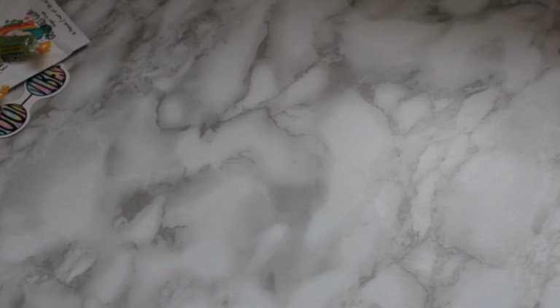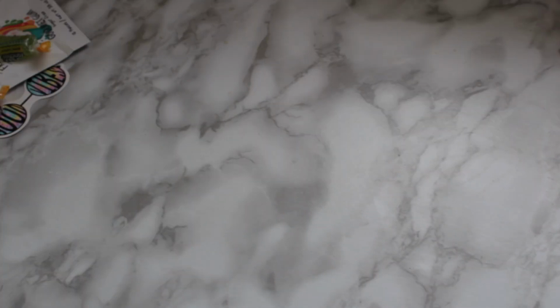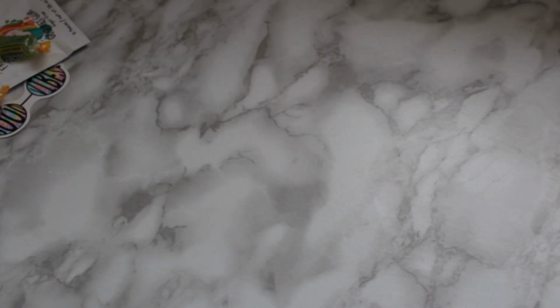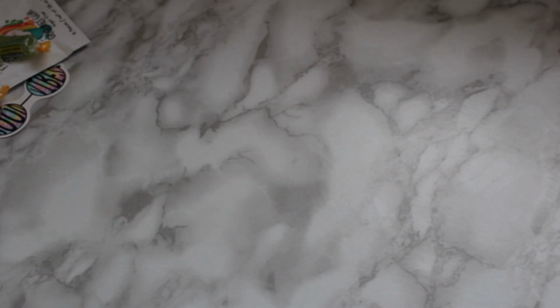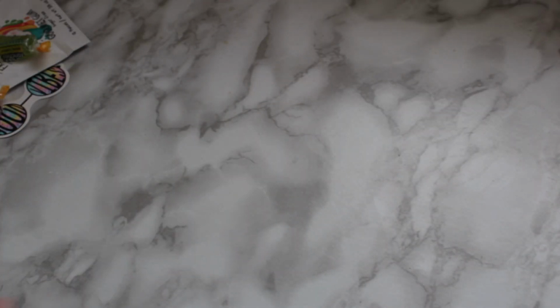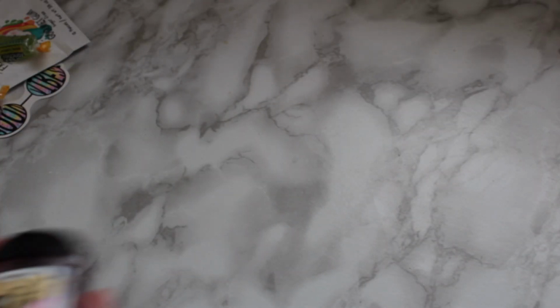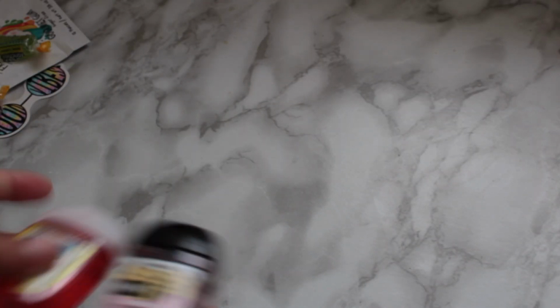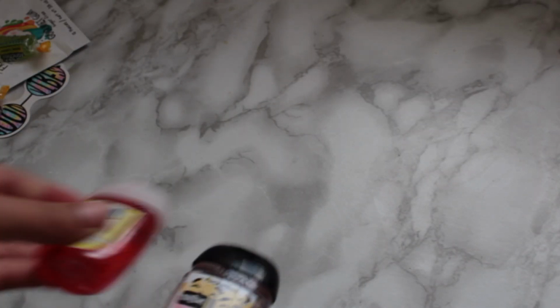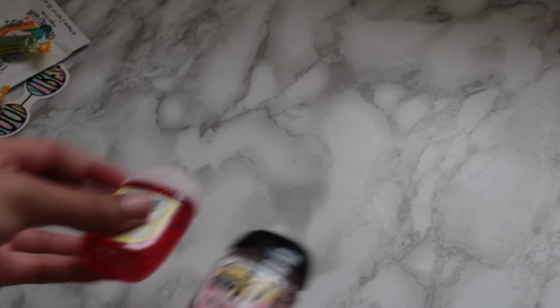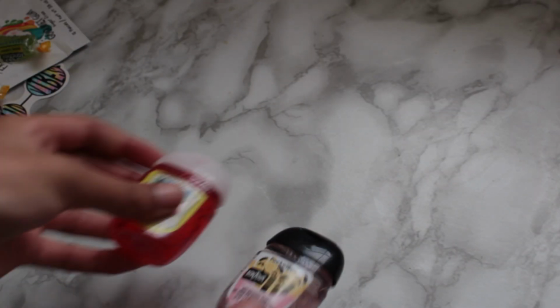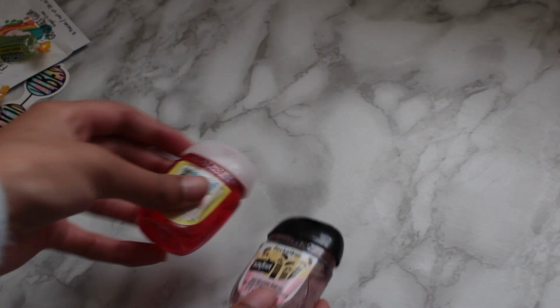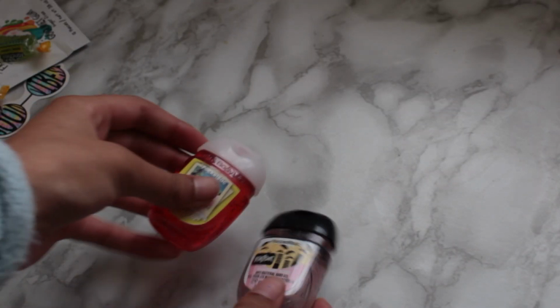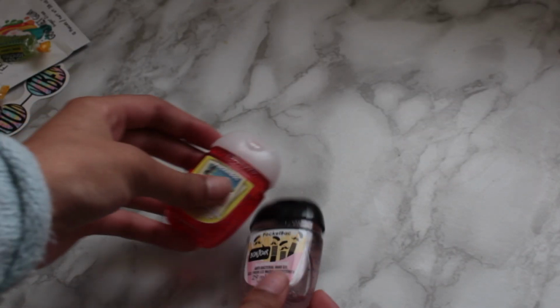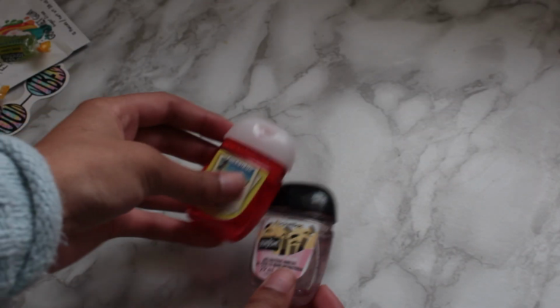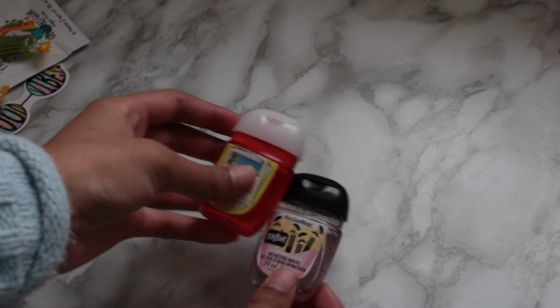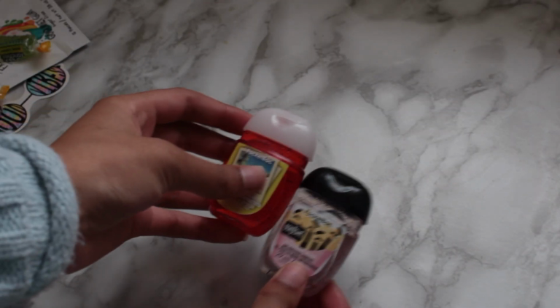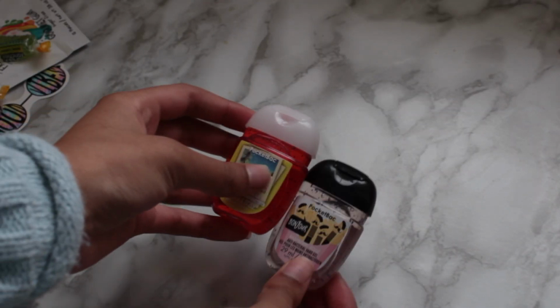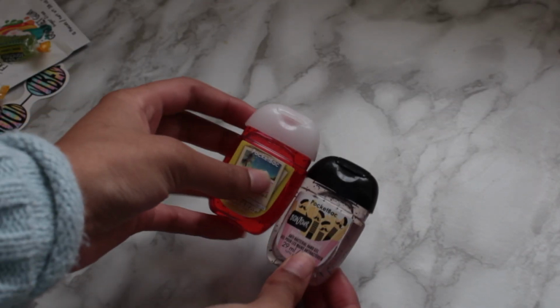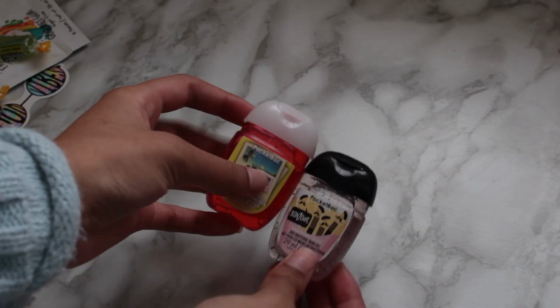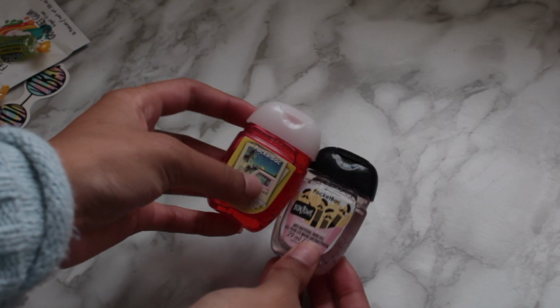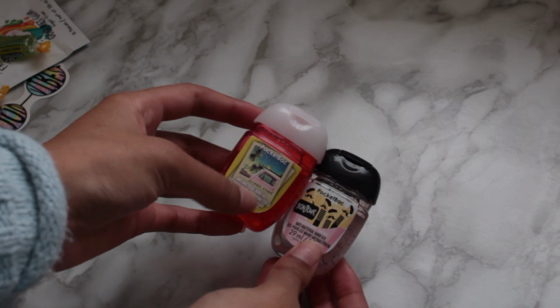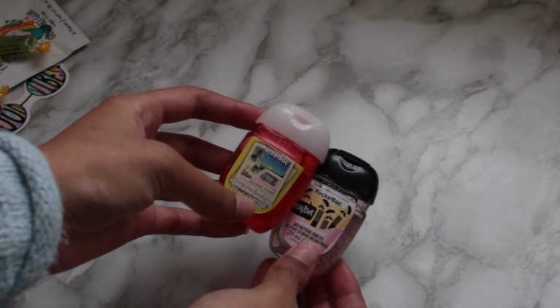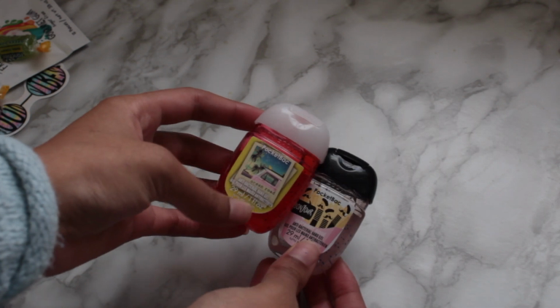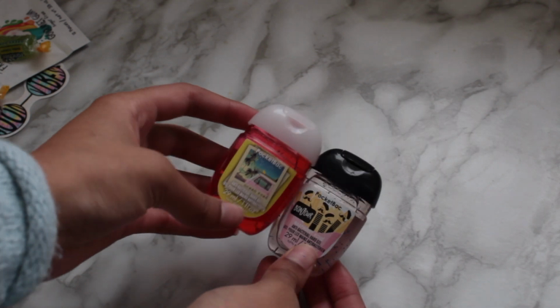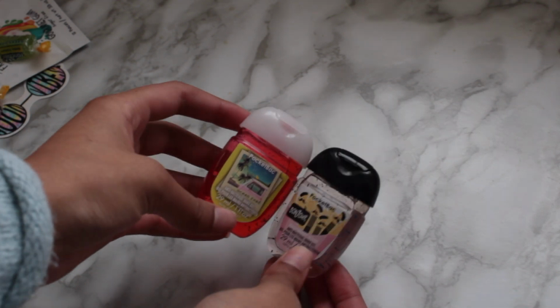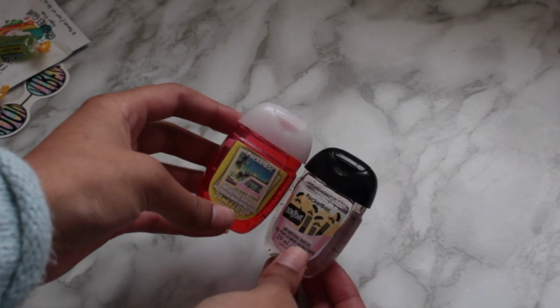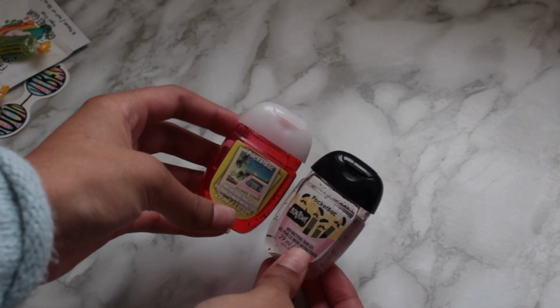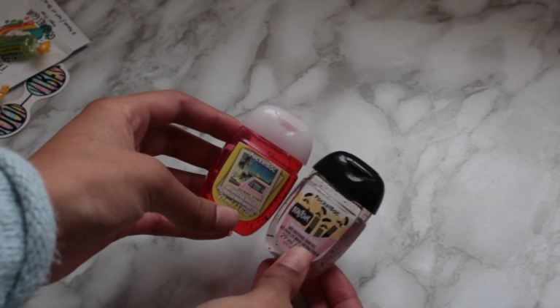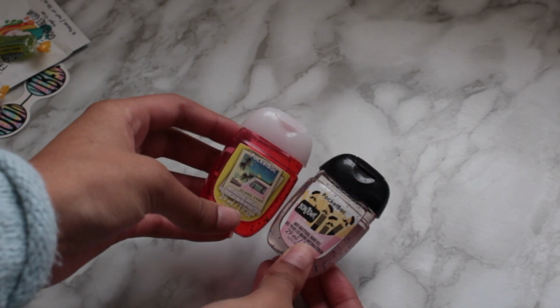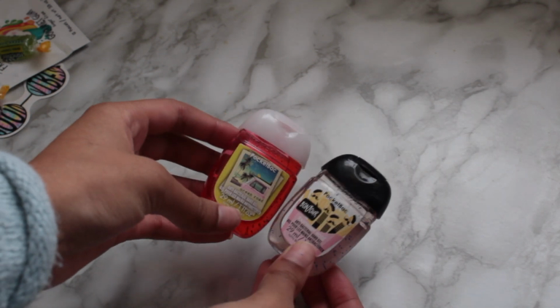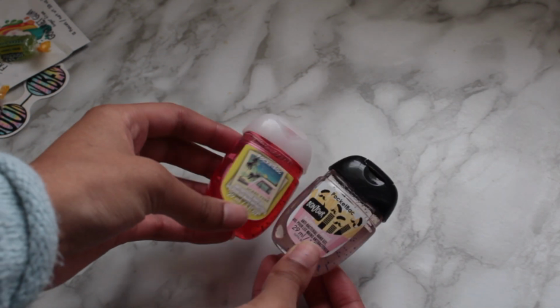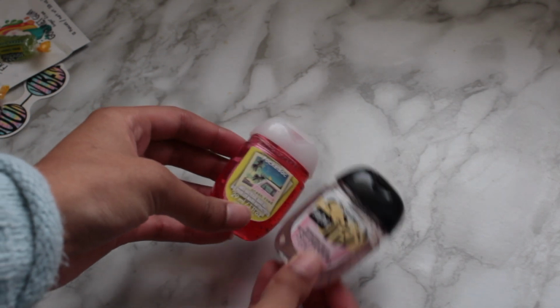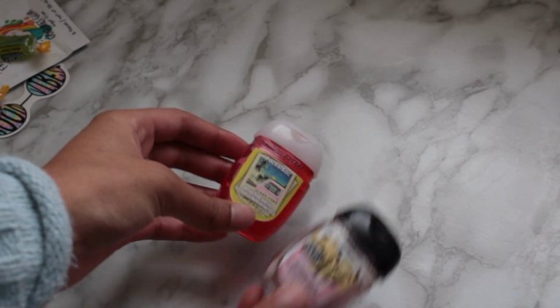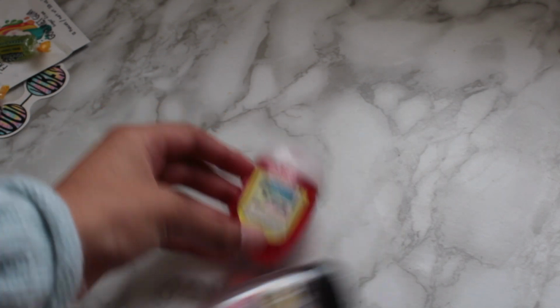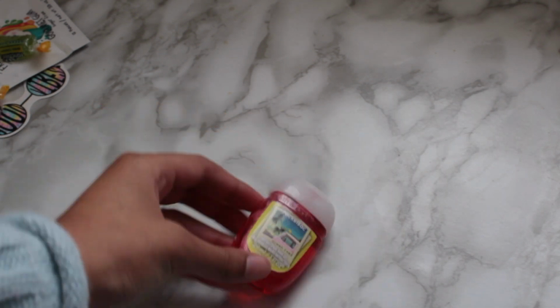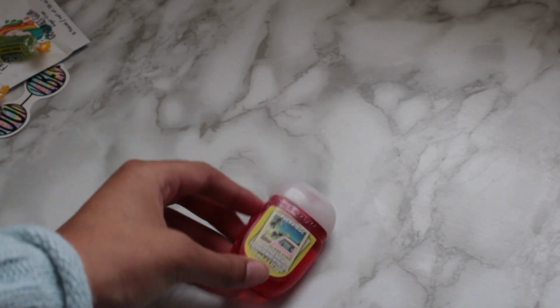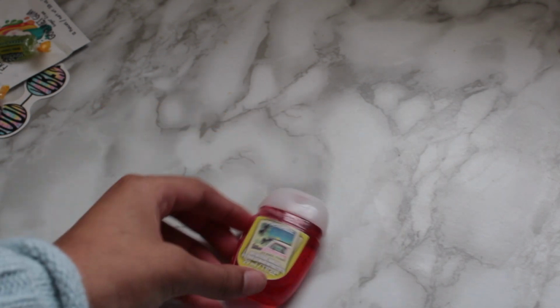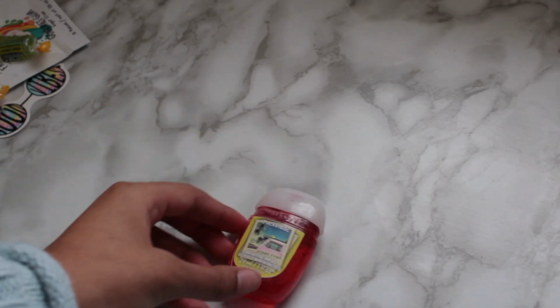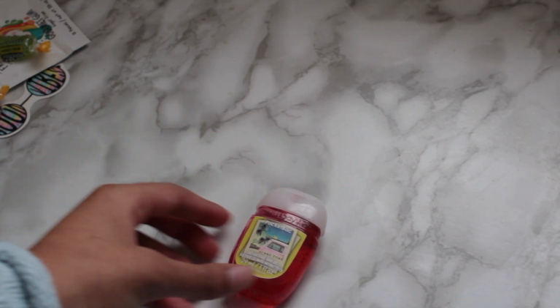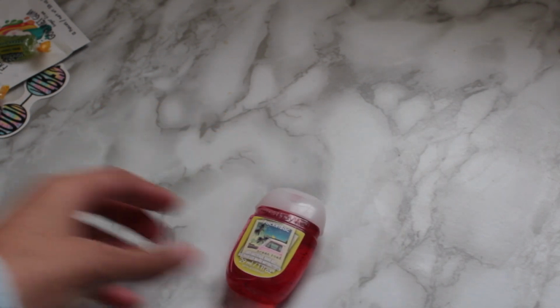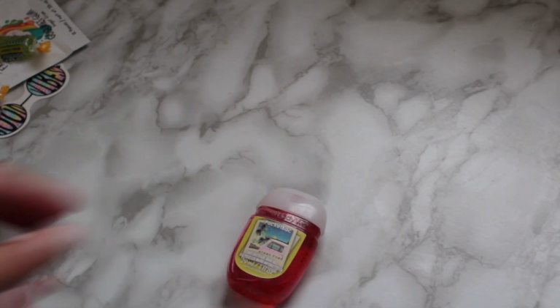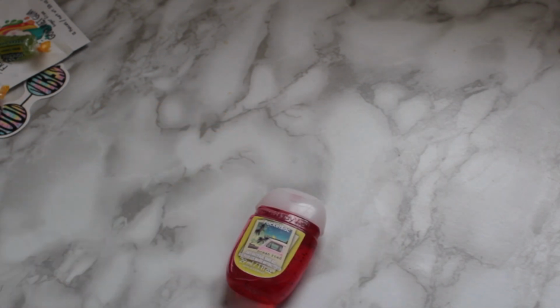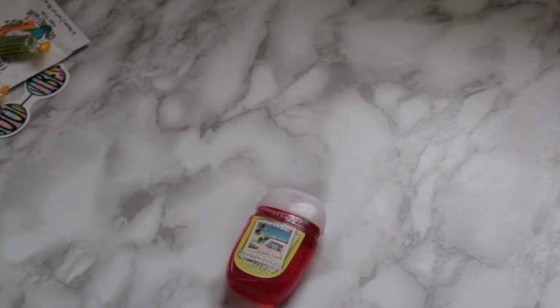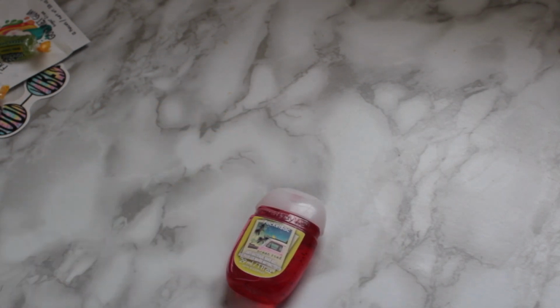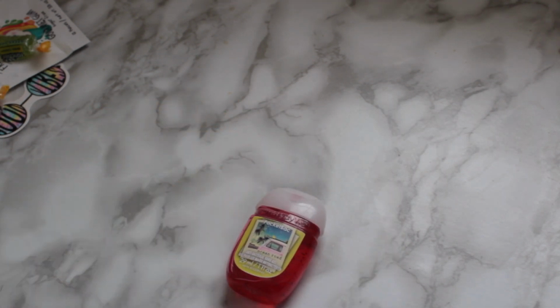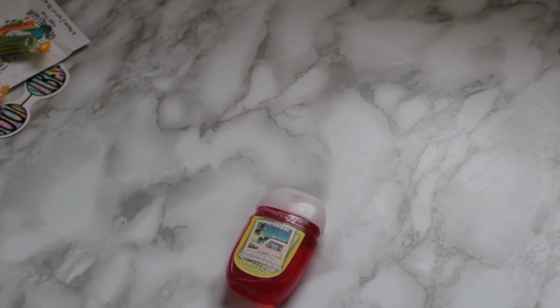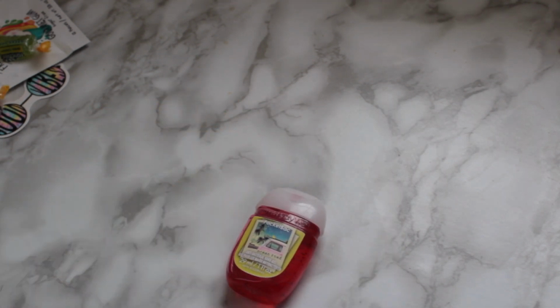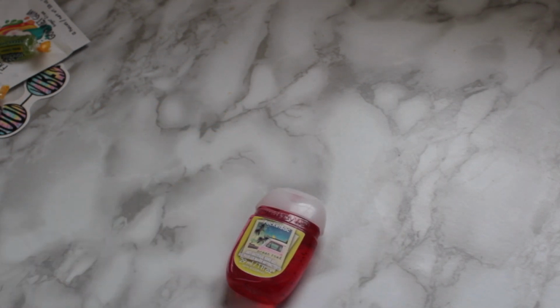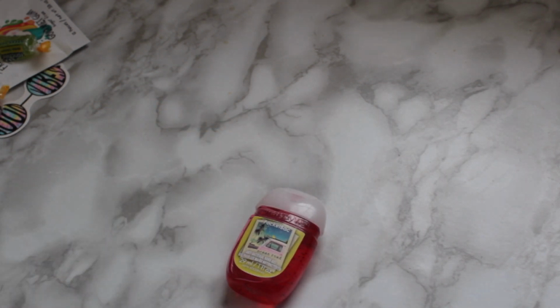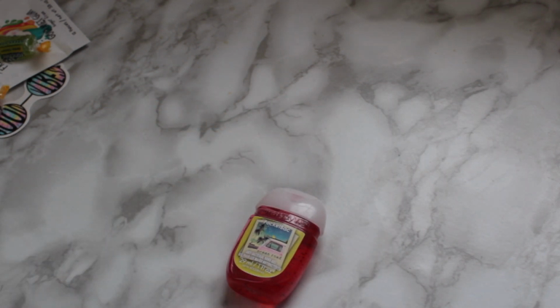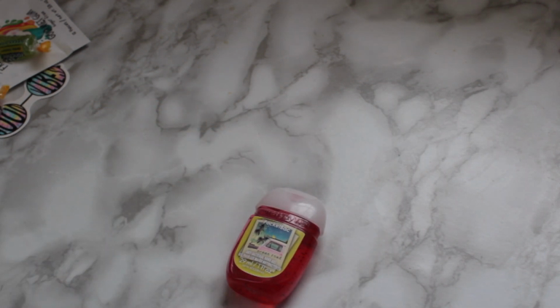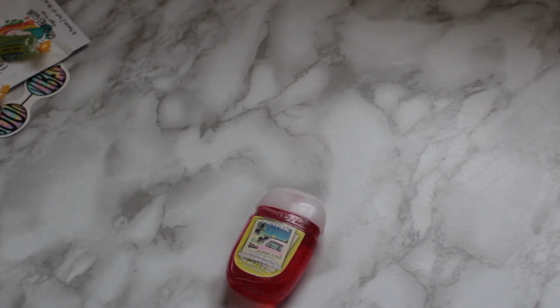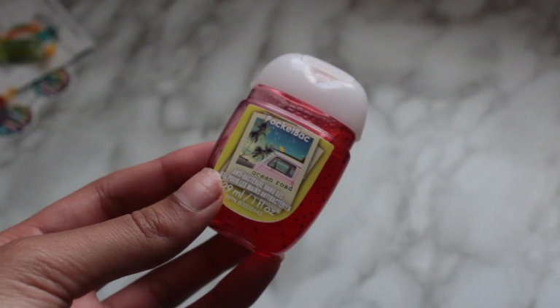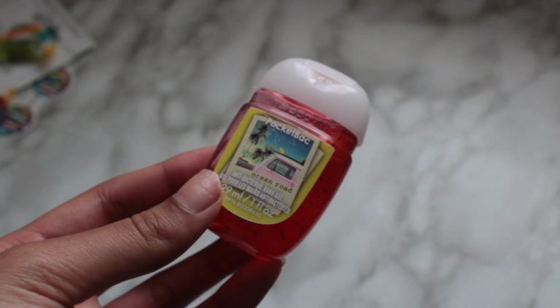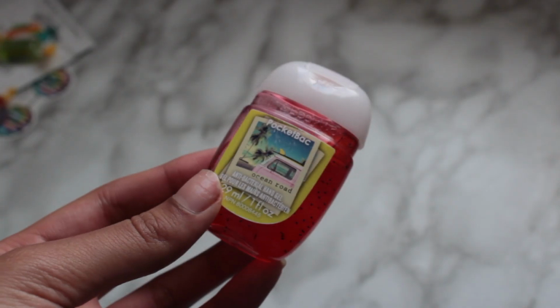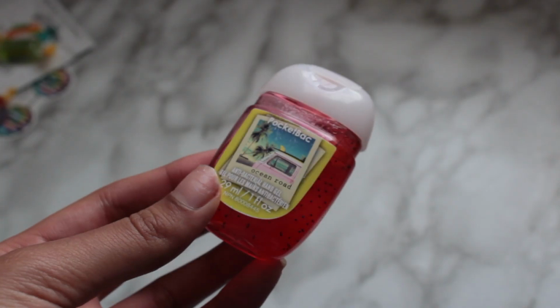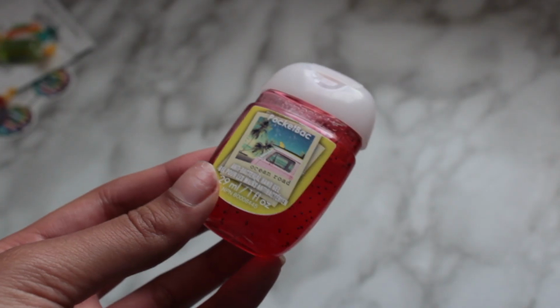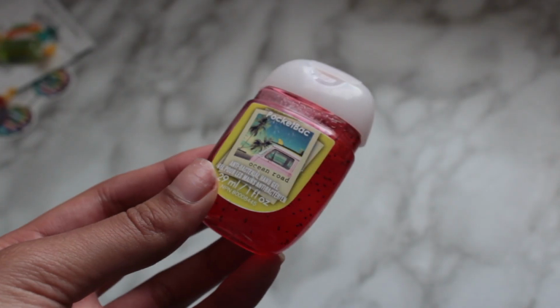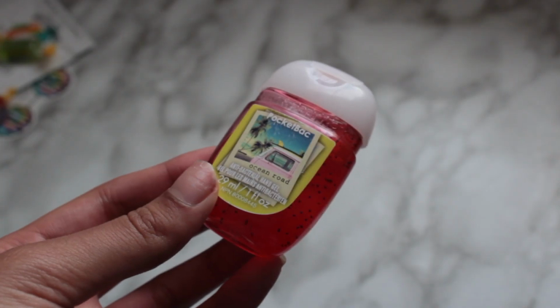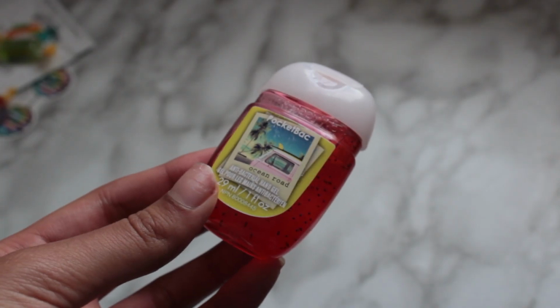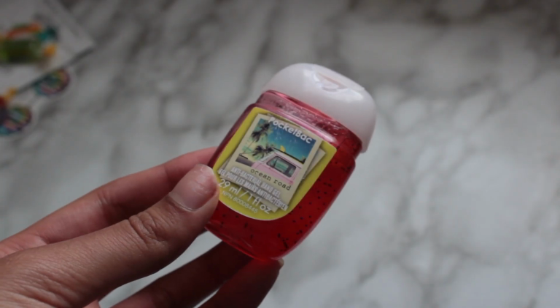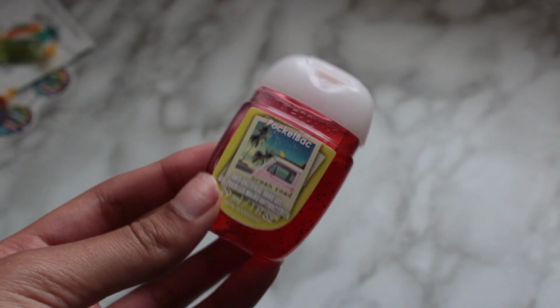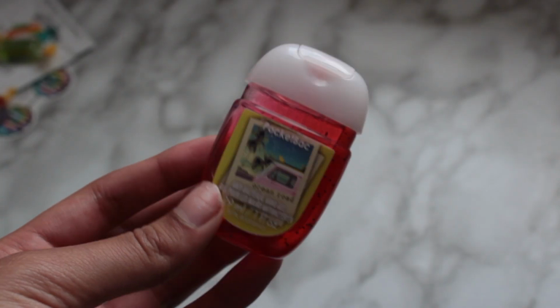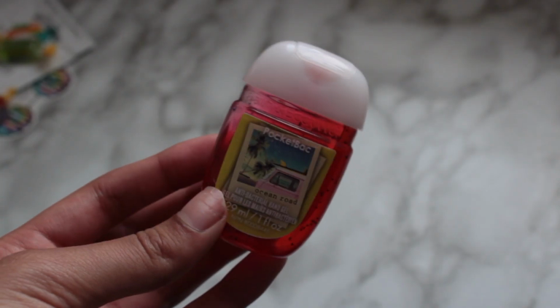I also love putting these little hand sanitizers in the package. I think it's such a cute touch and it's so important to keep clean these days.